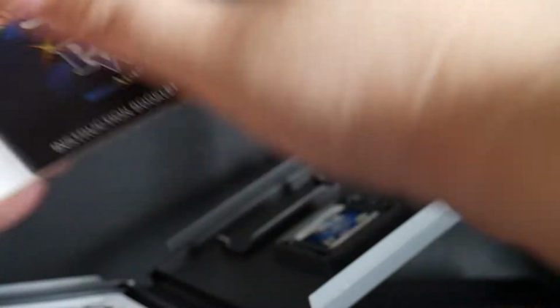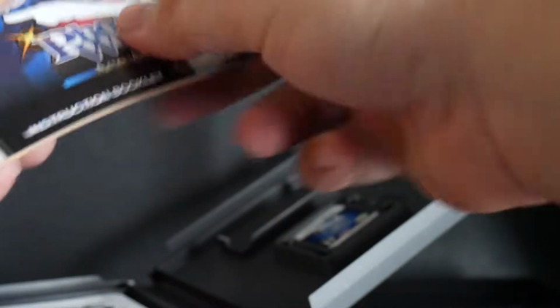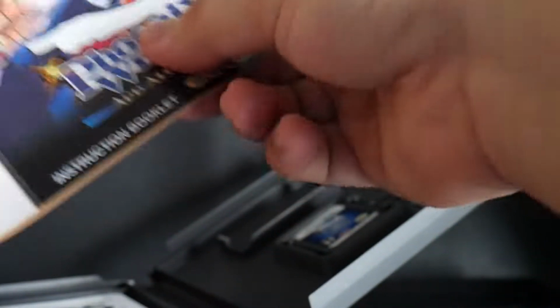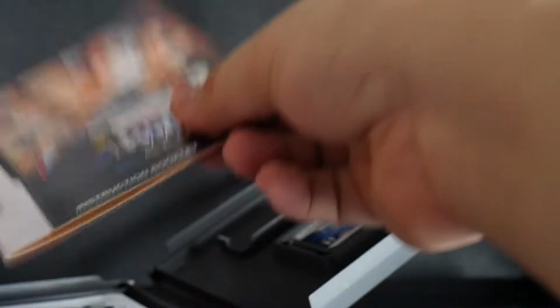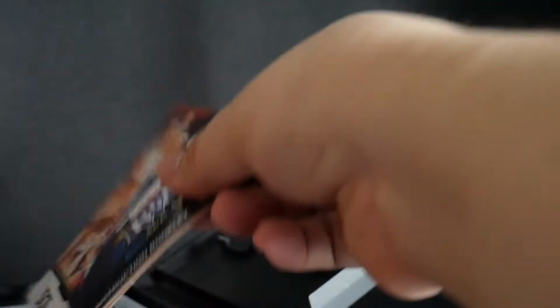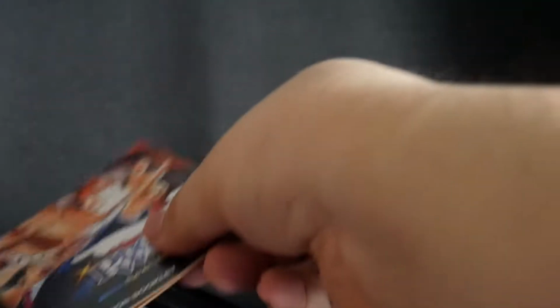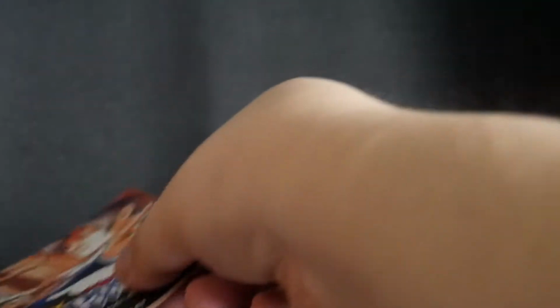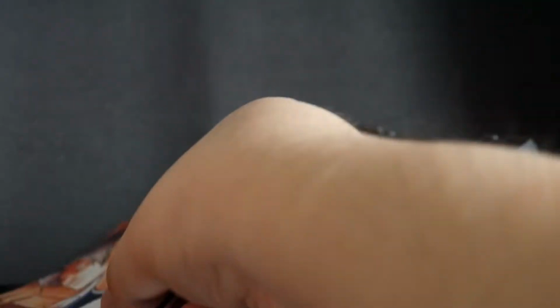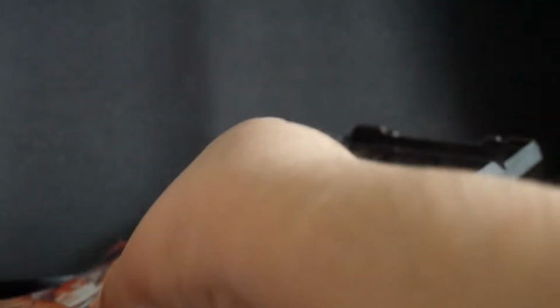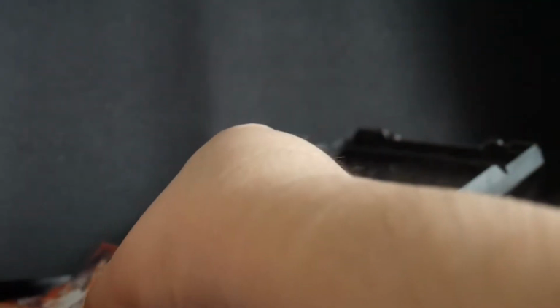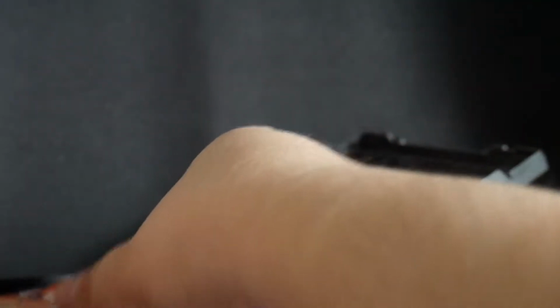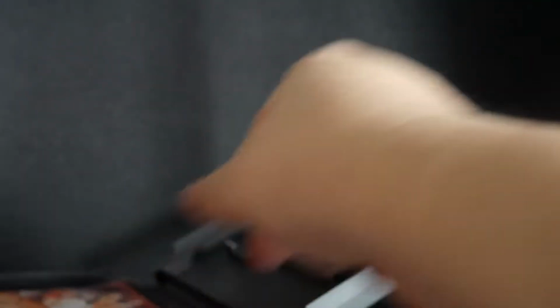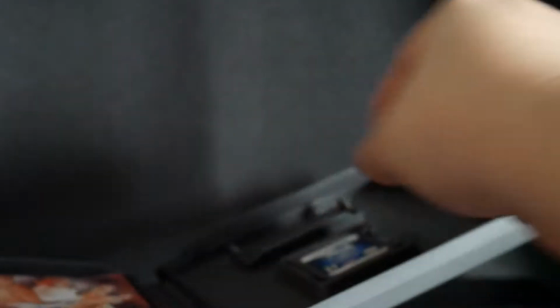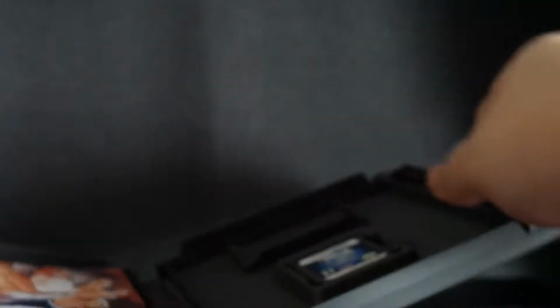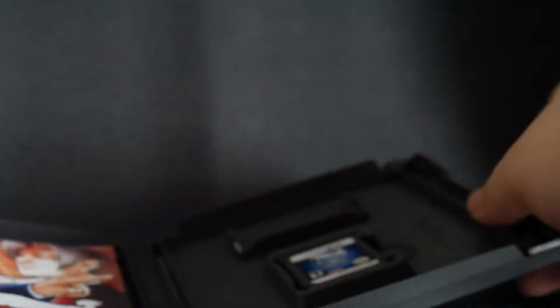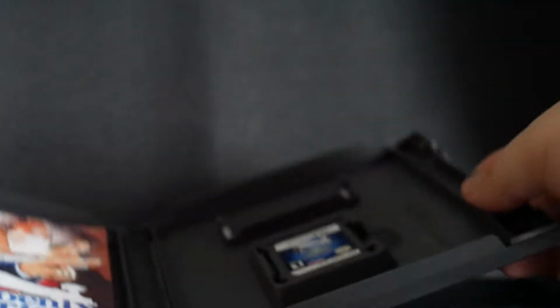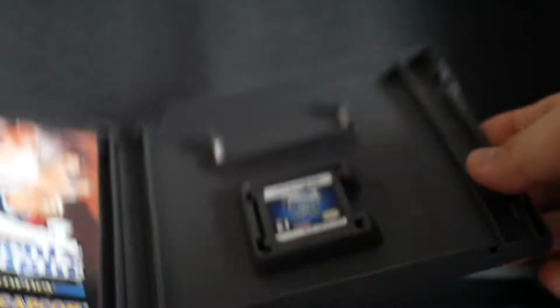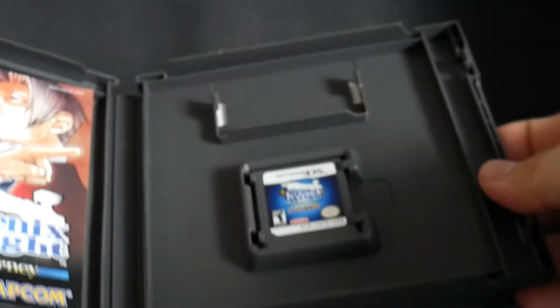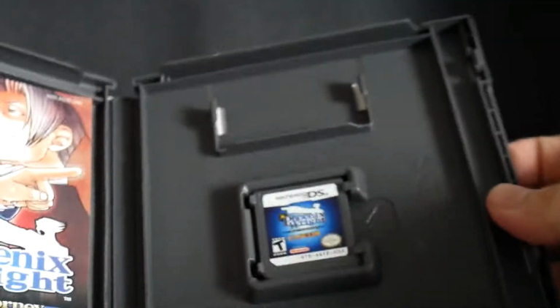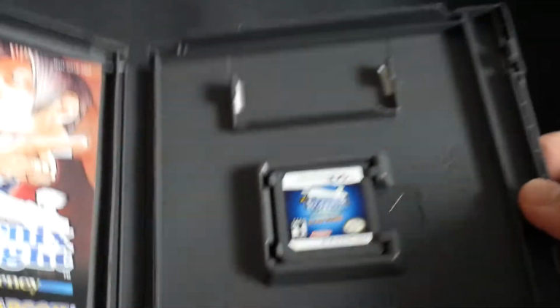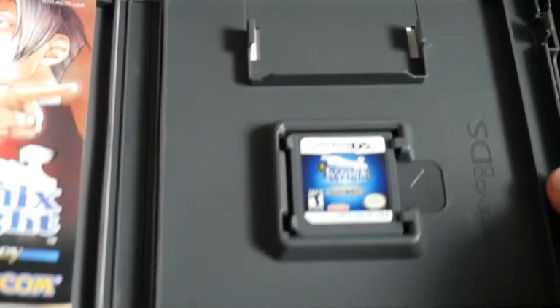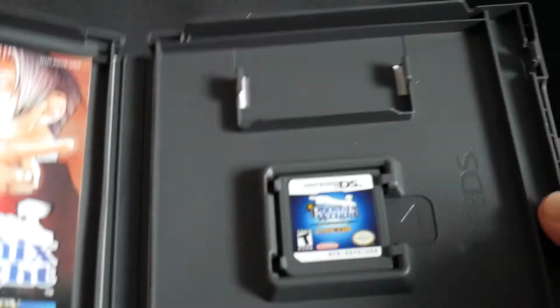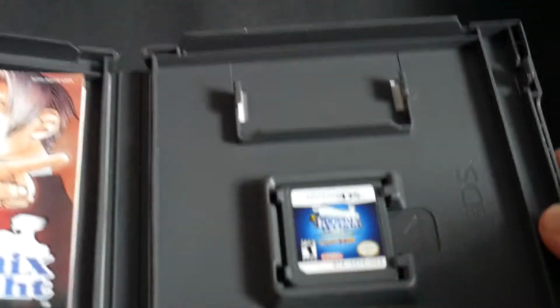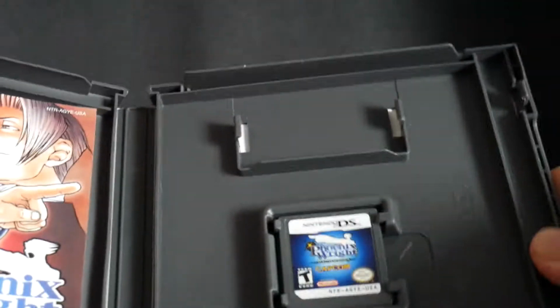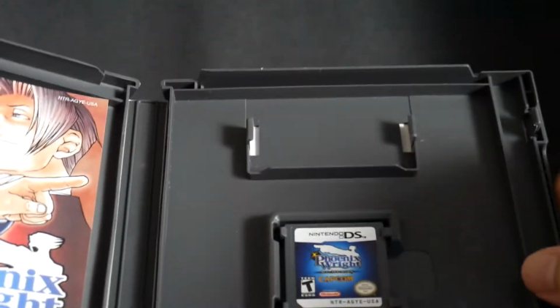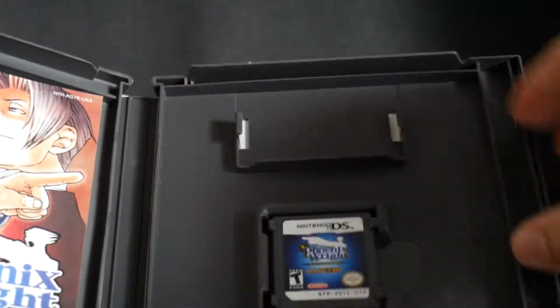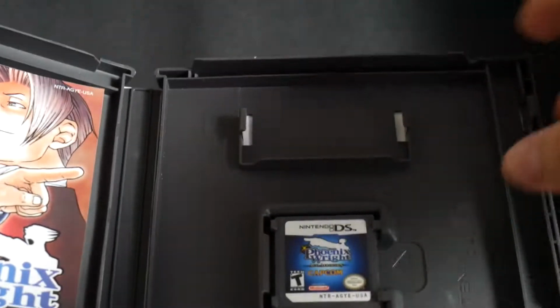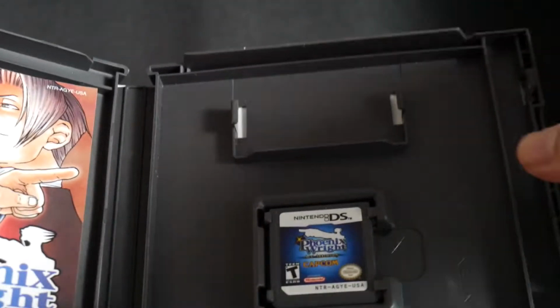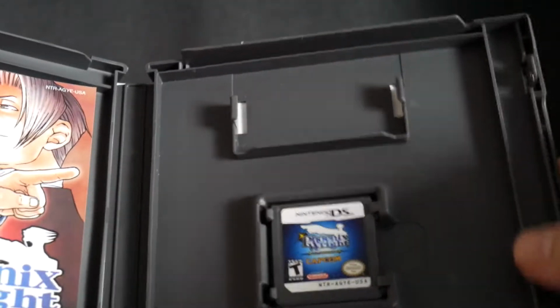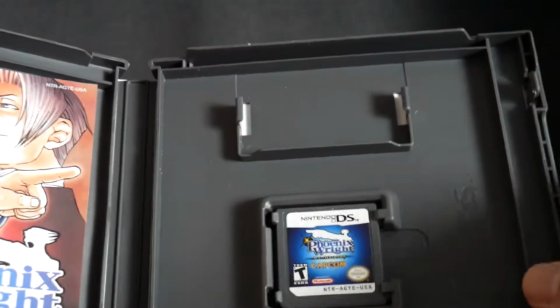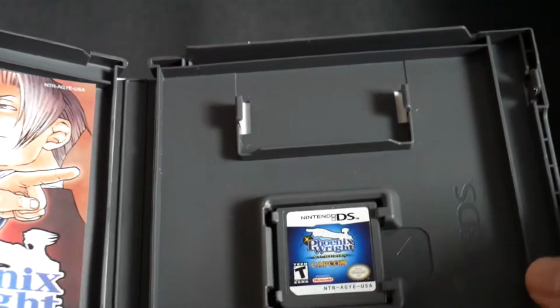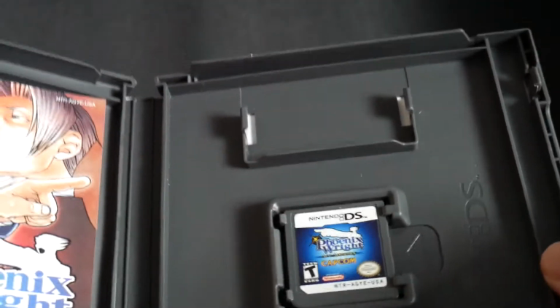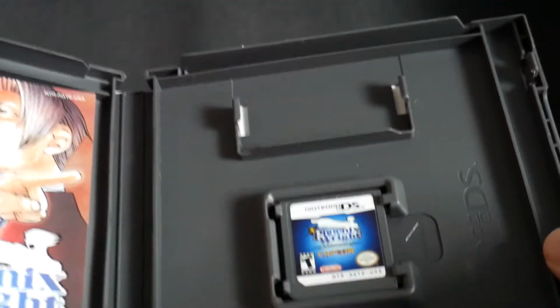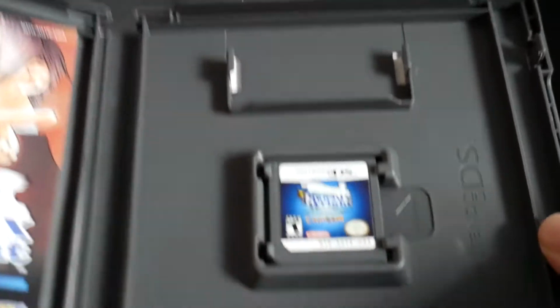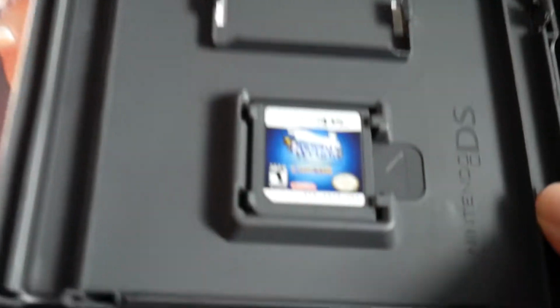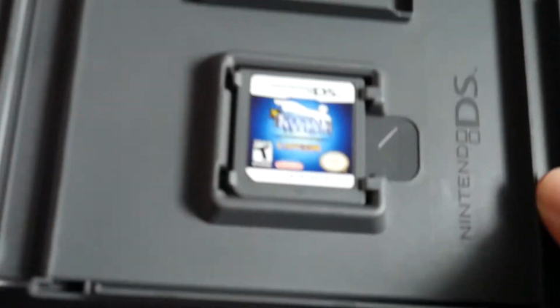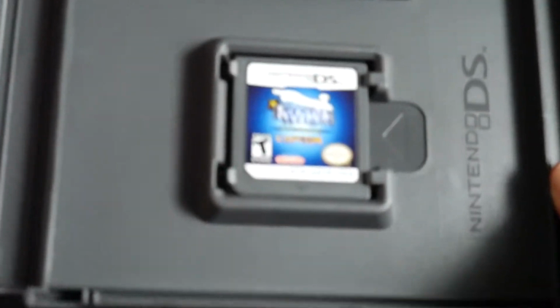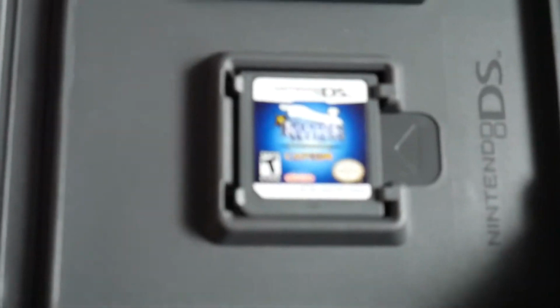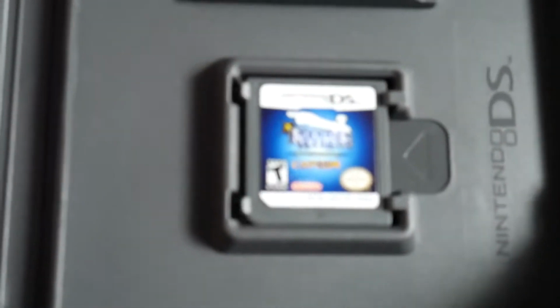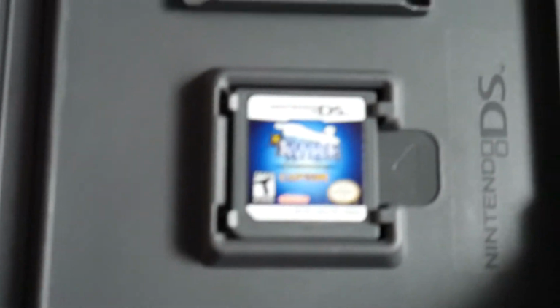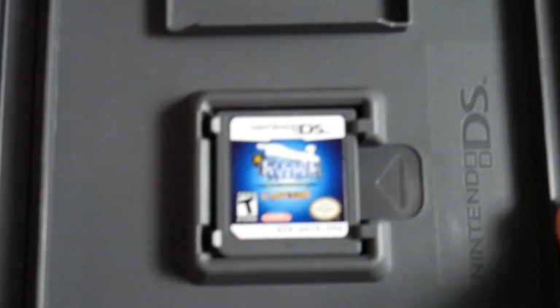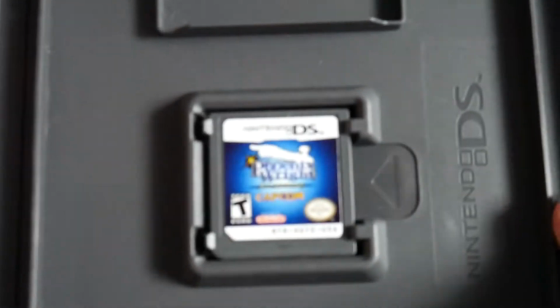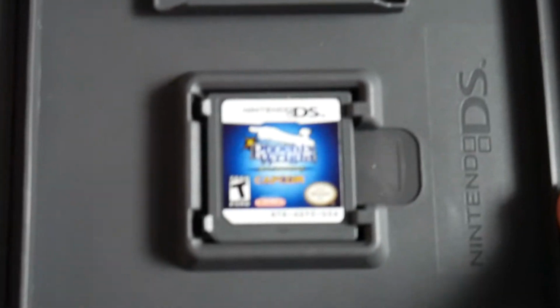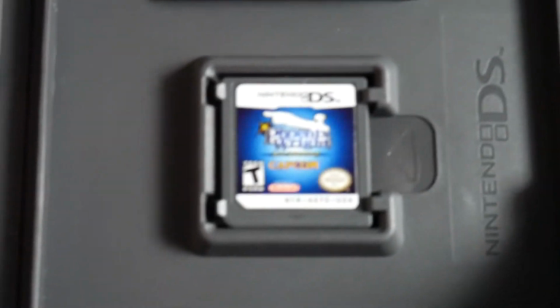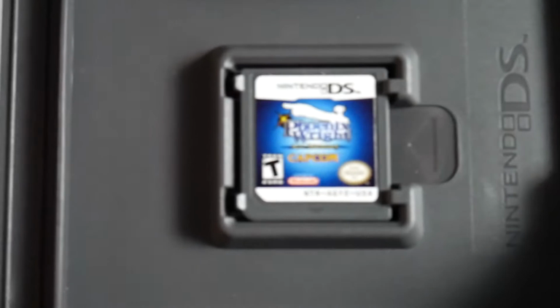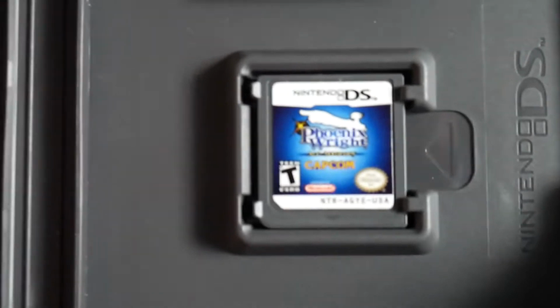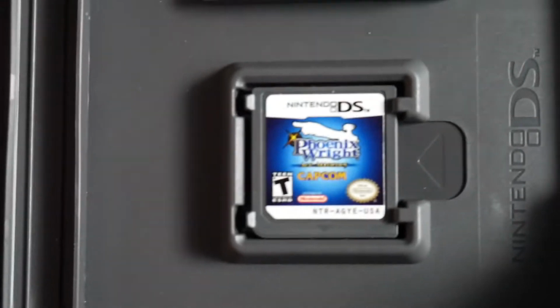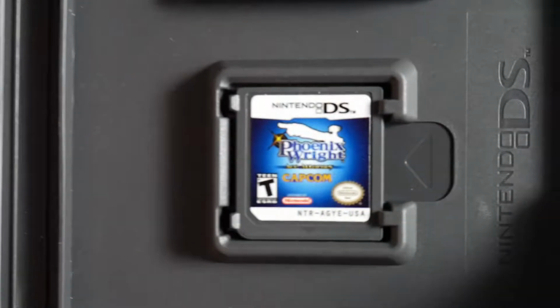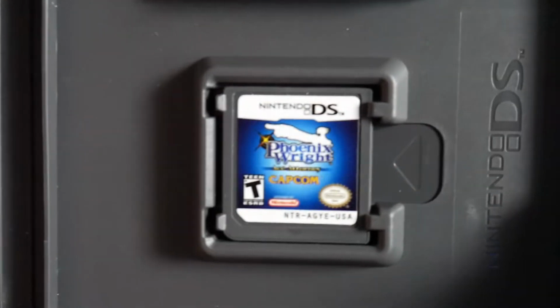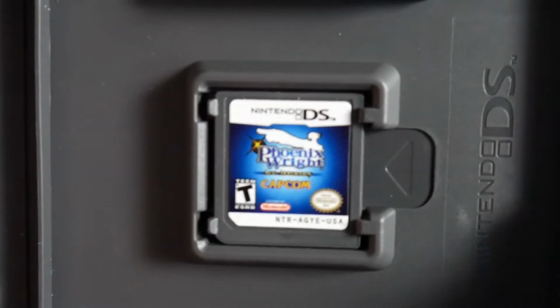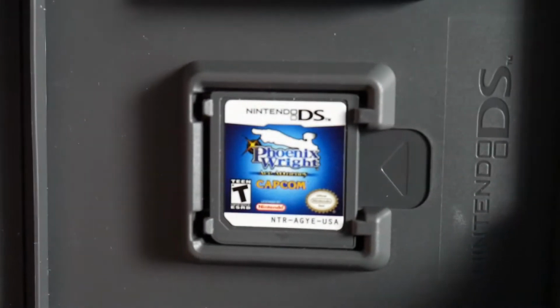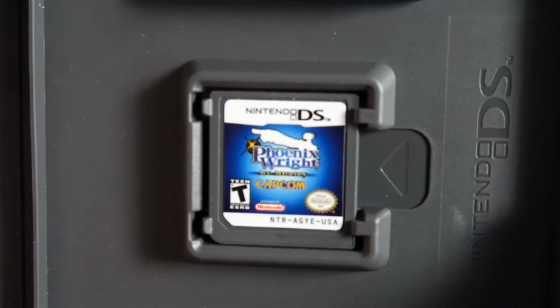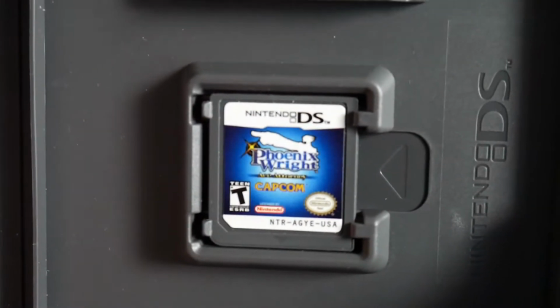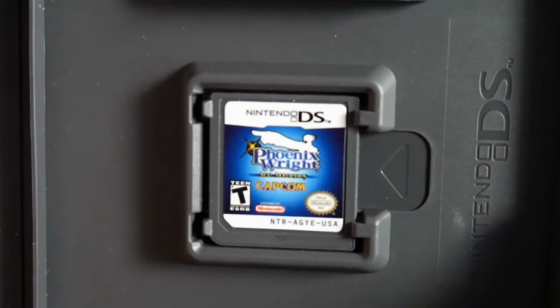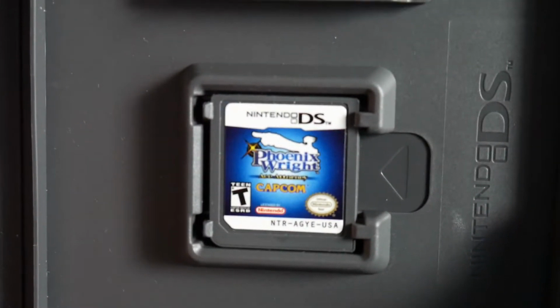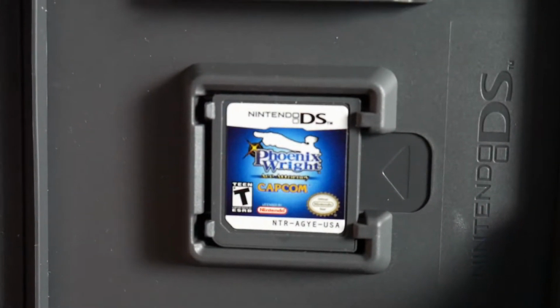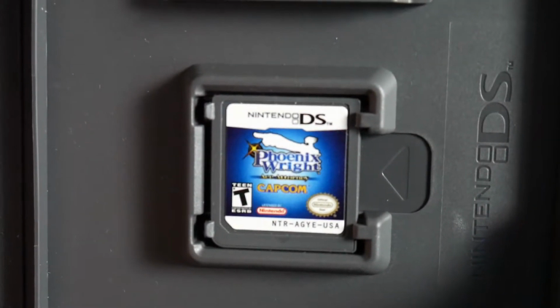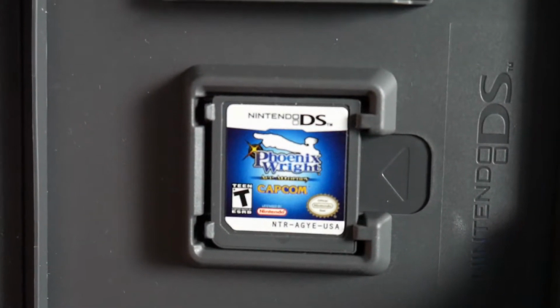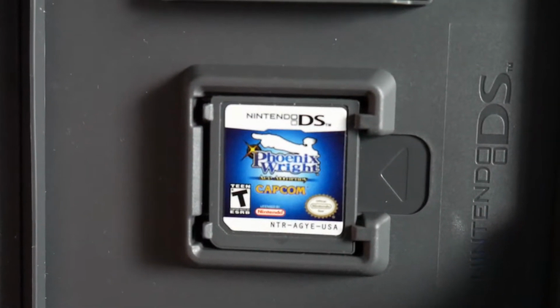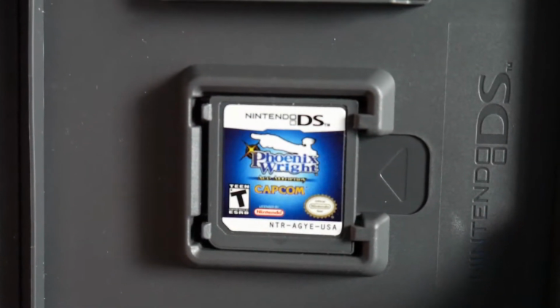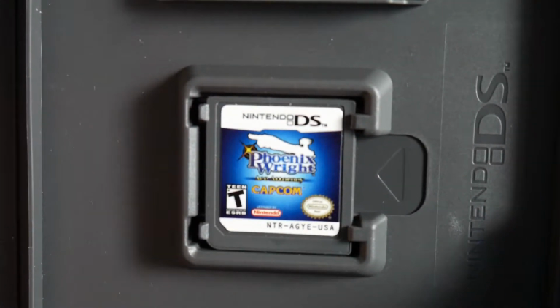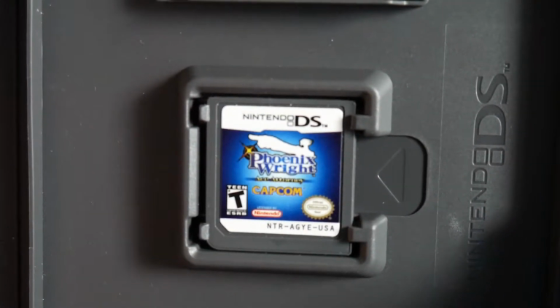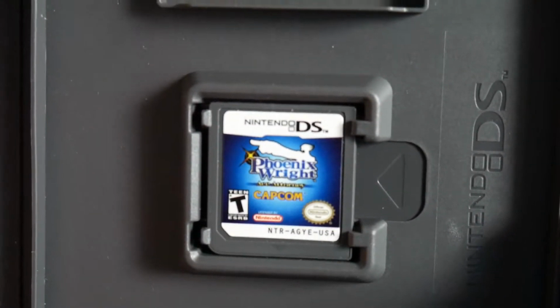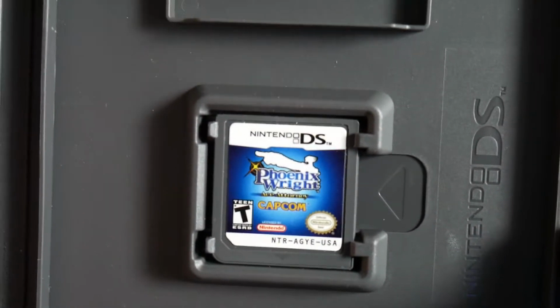And then on the right, we have the DS cartridge.